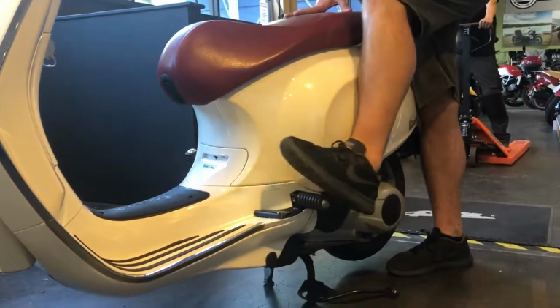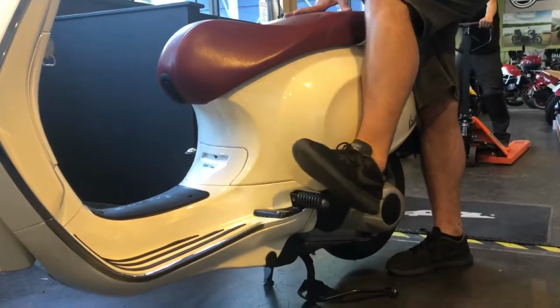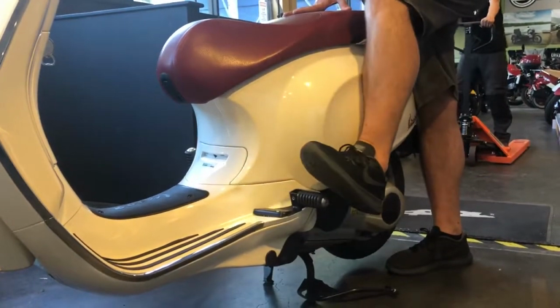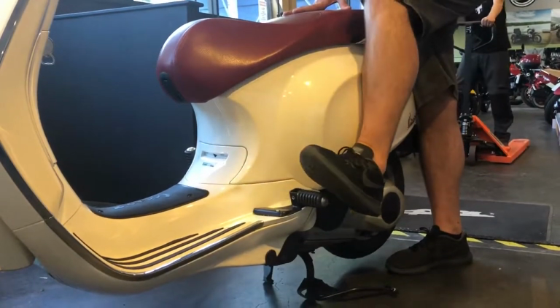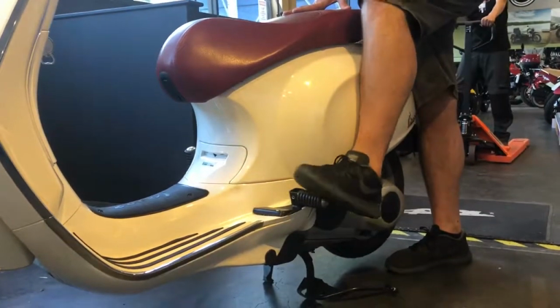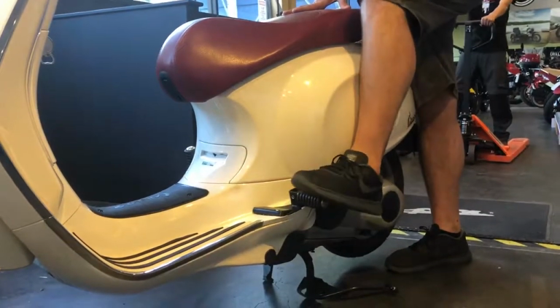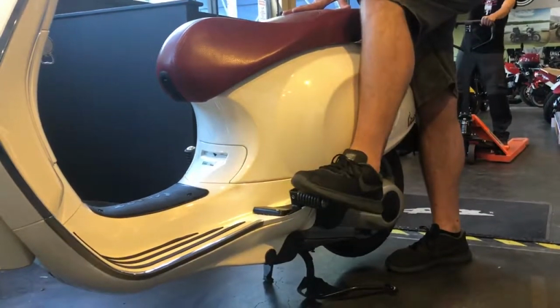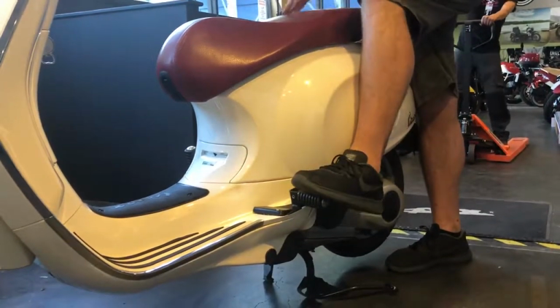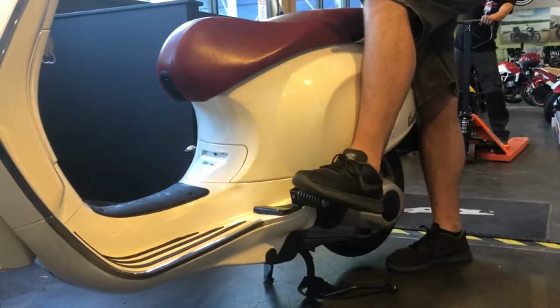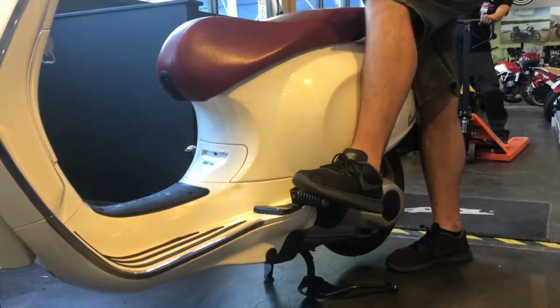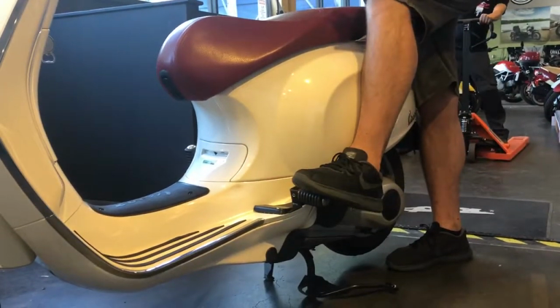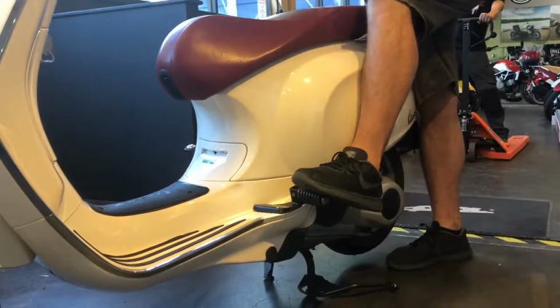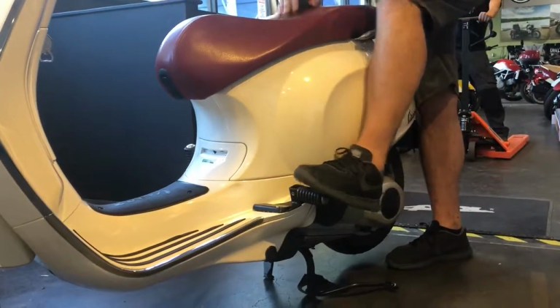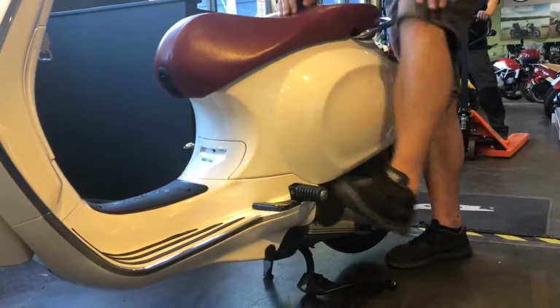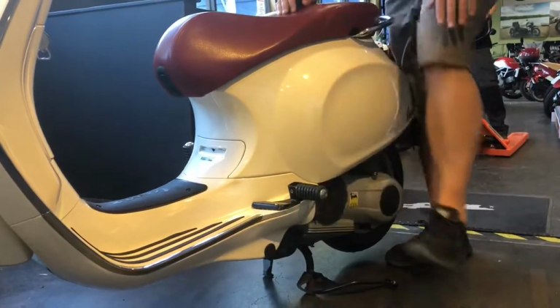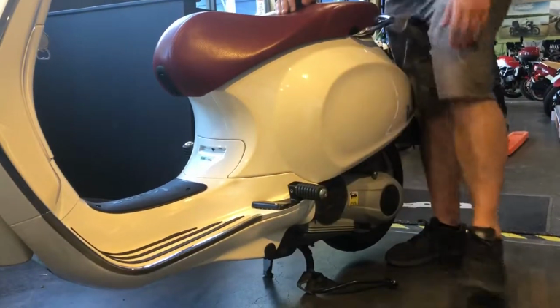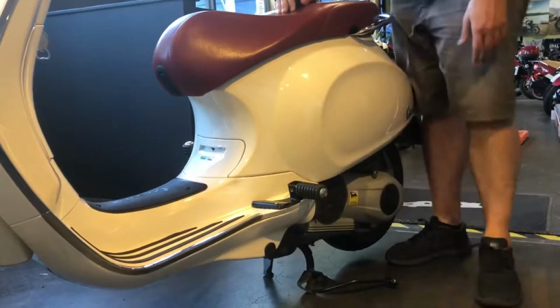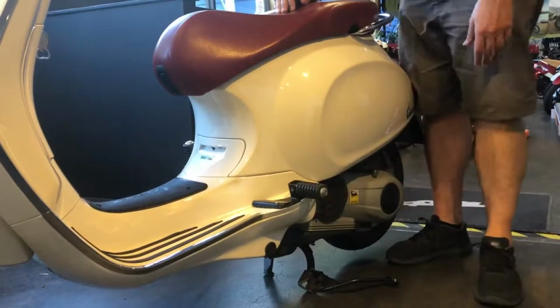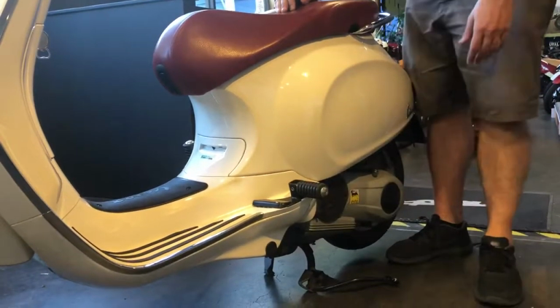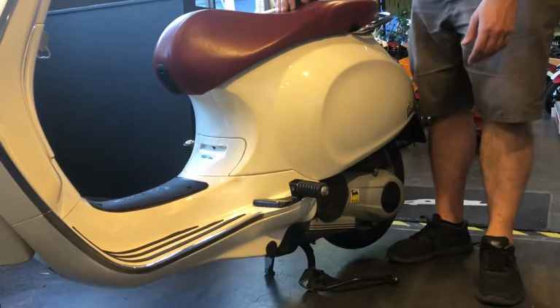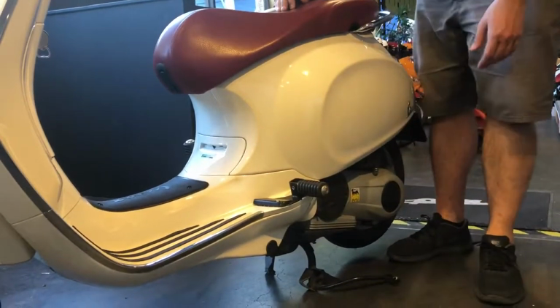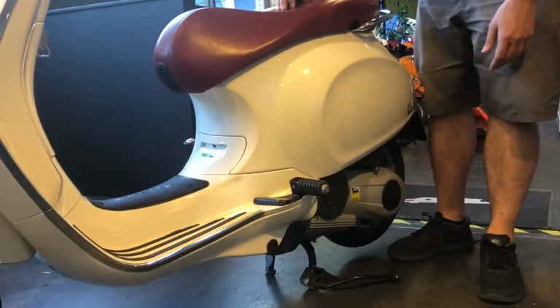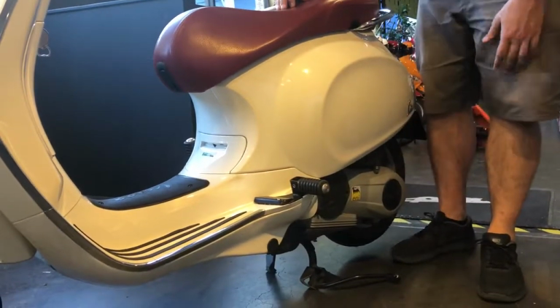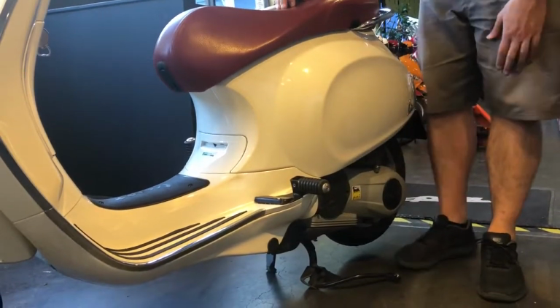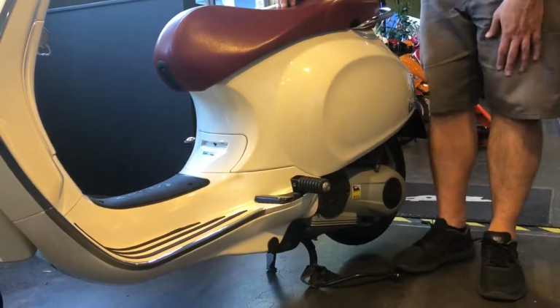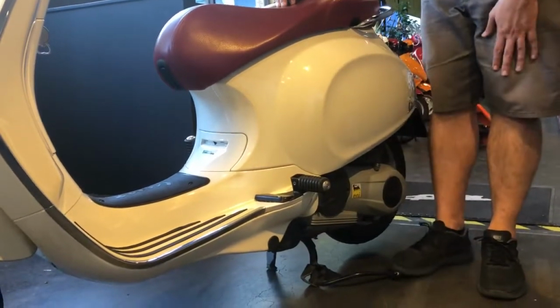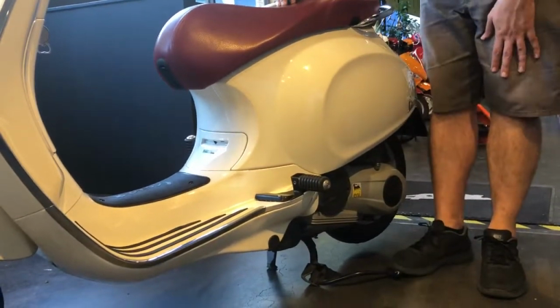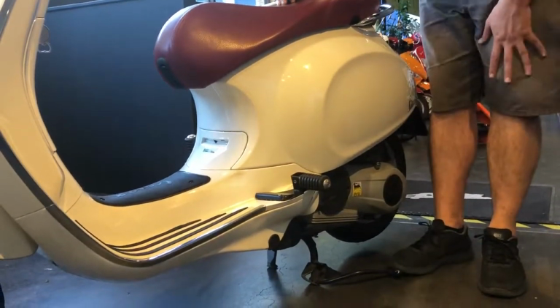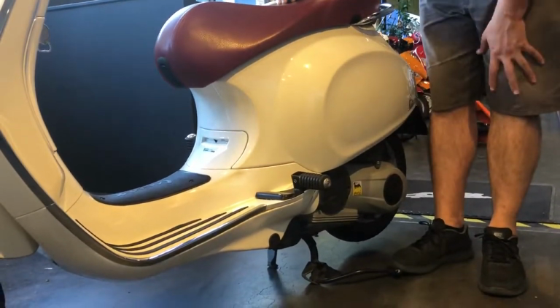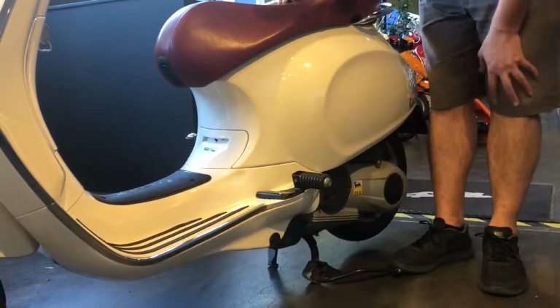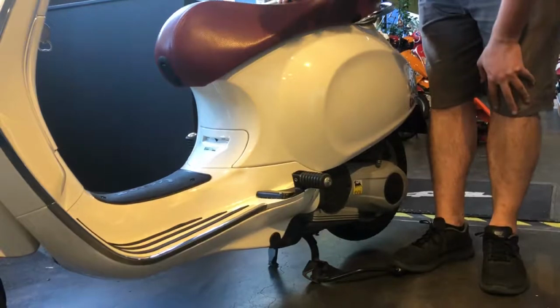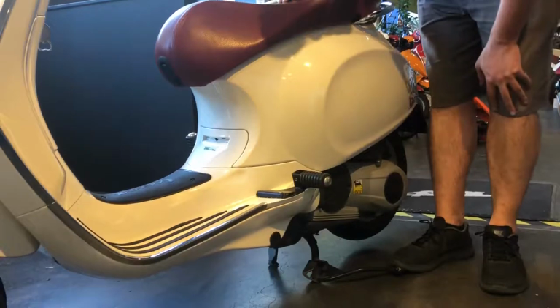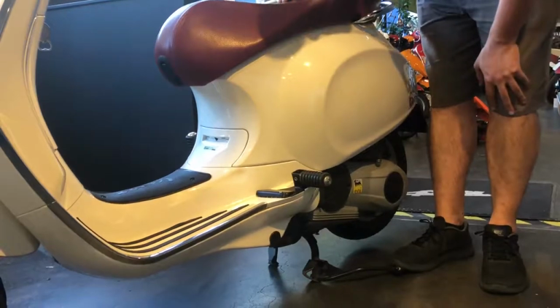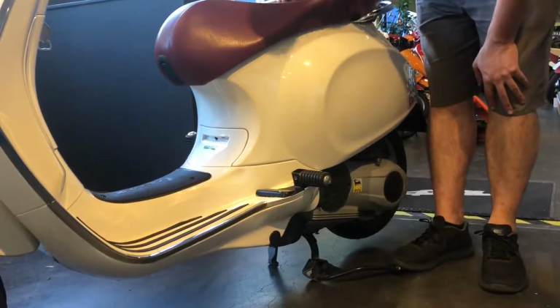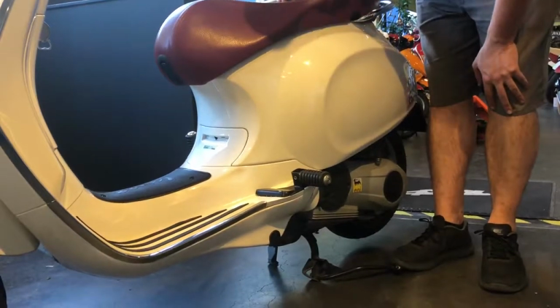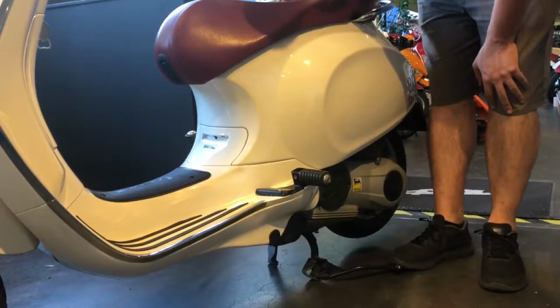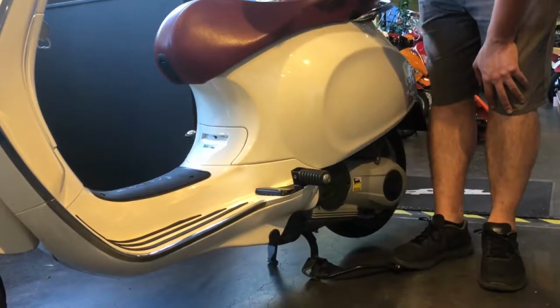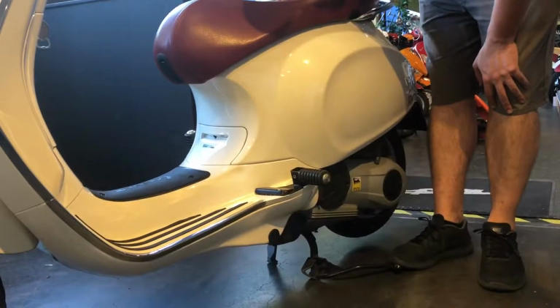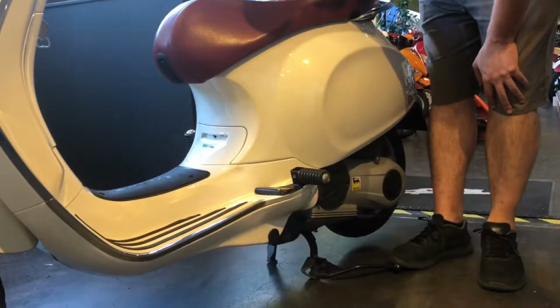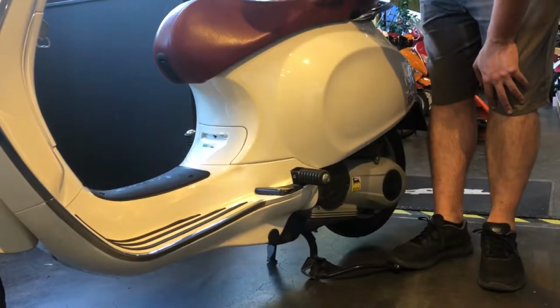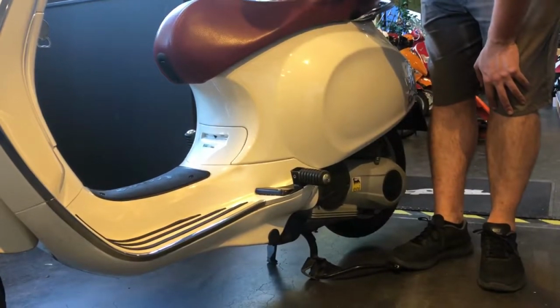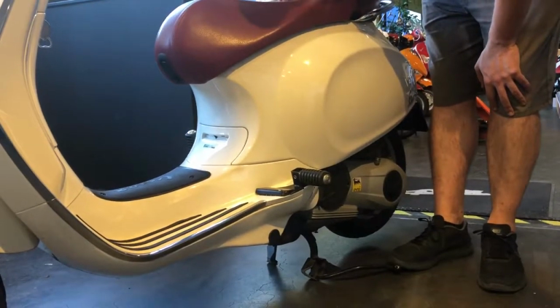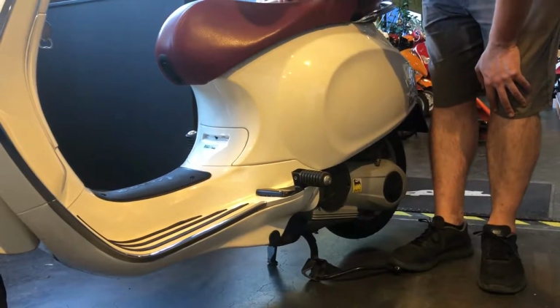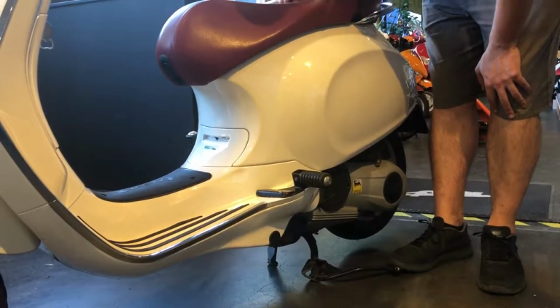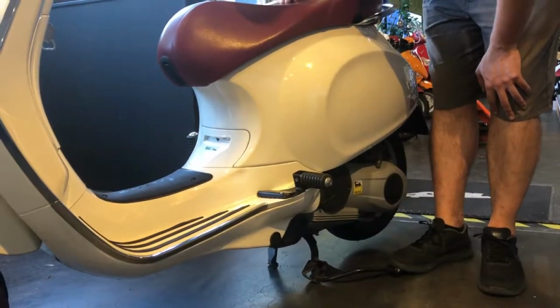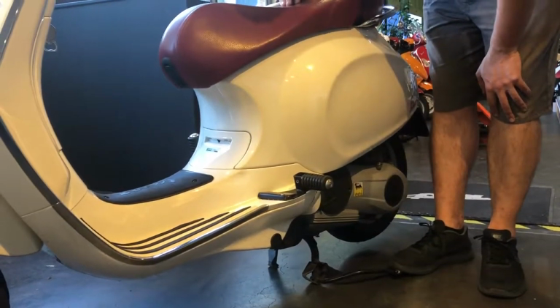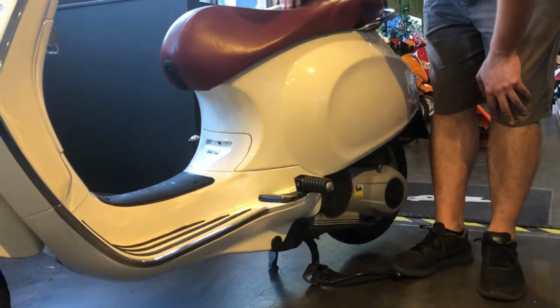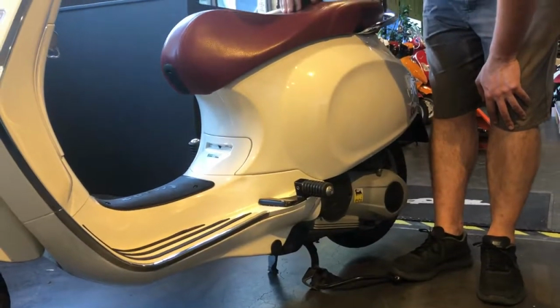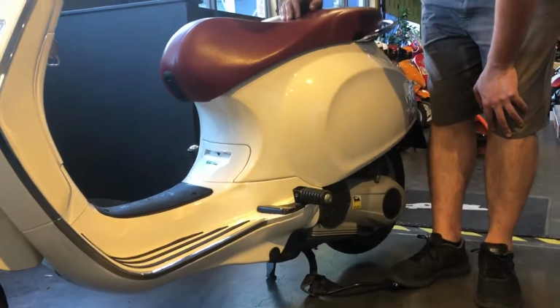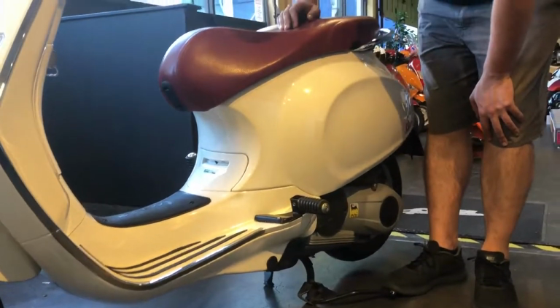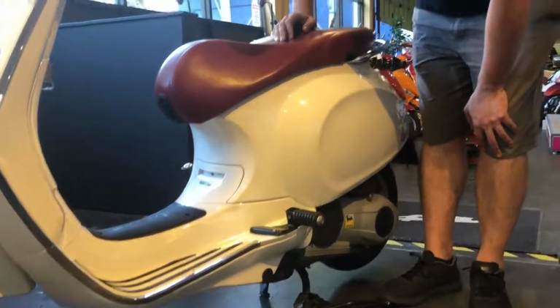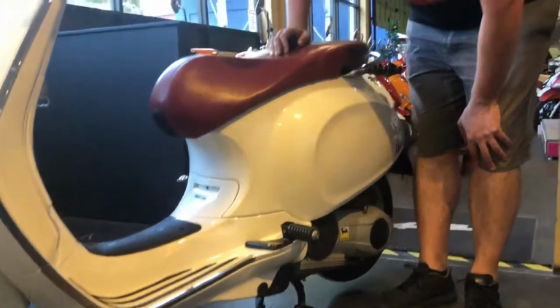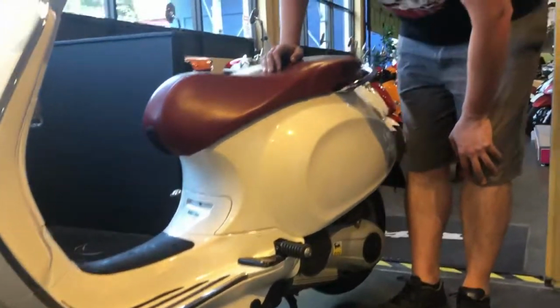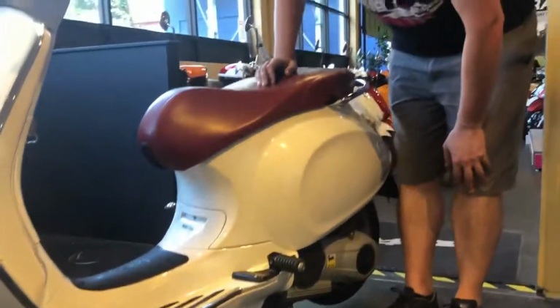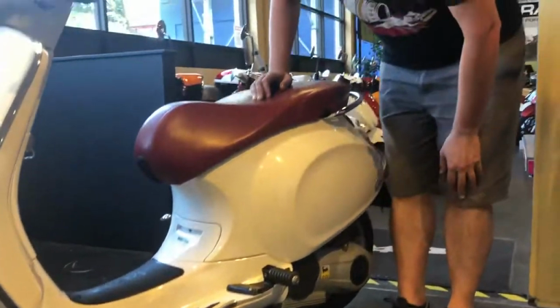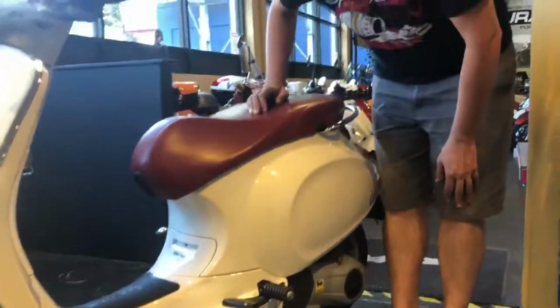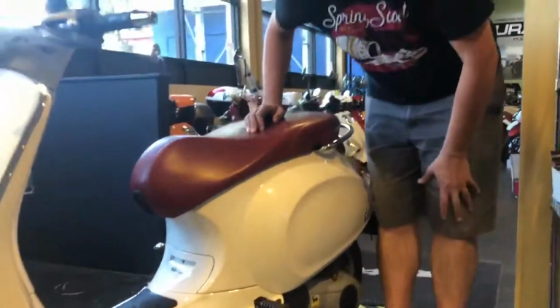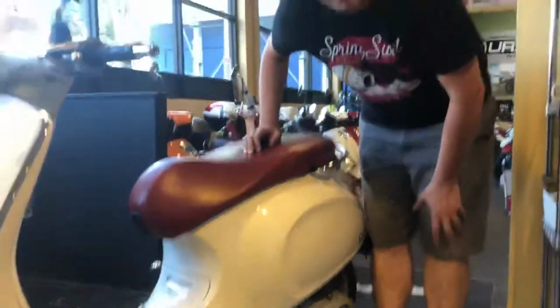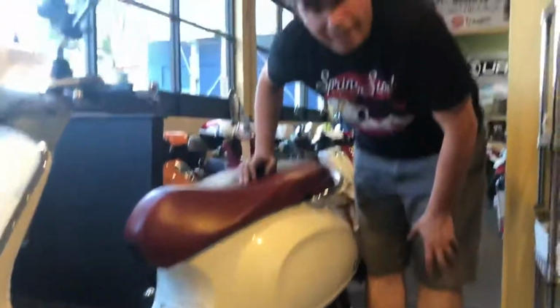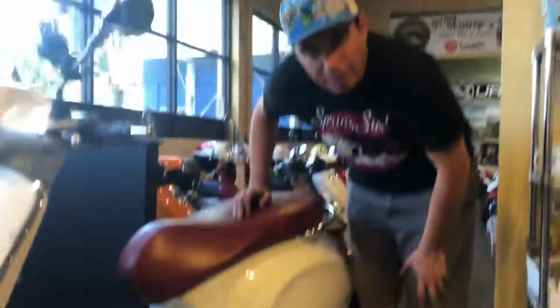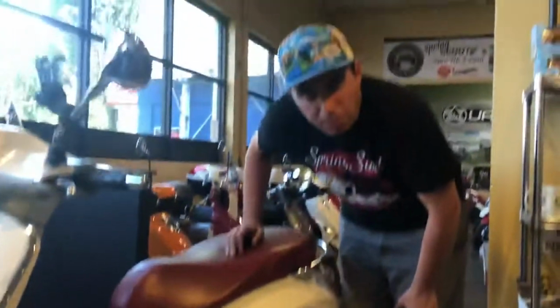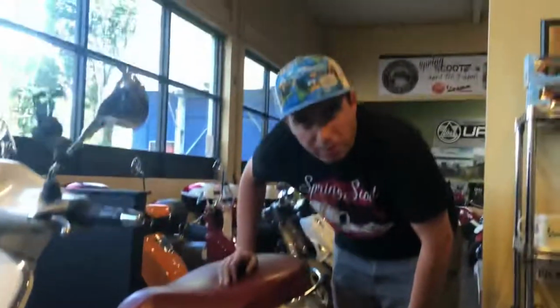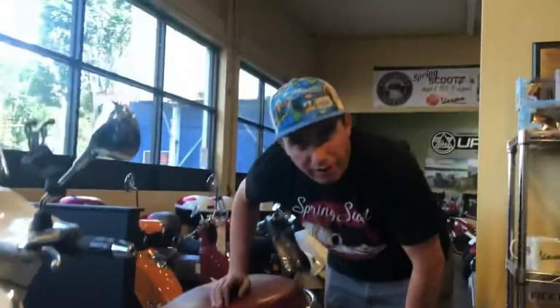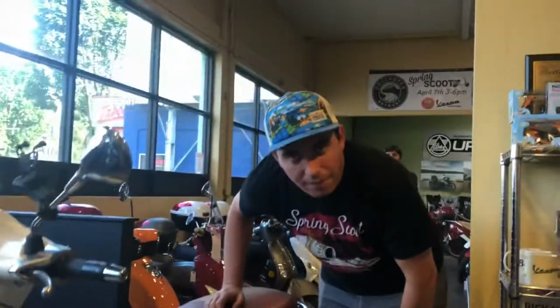These are a really nice option if you carry a passenger from time to time or all the time, and it's again for the Sprint and Primavera.